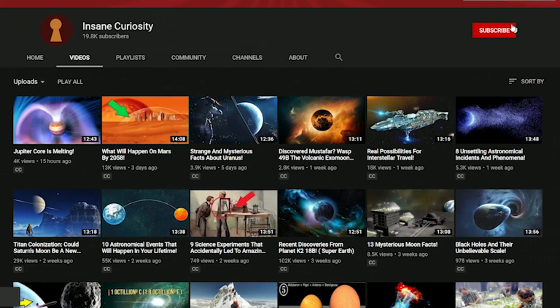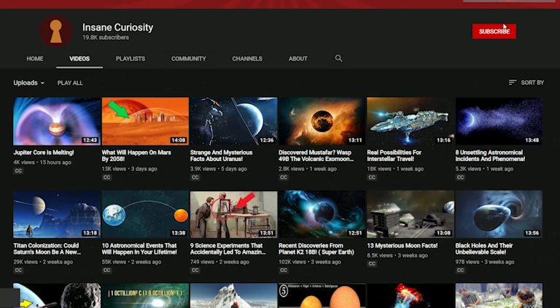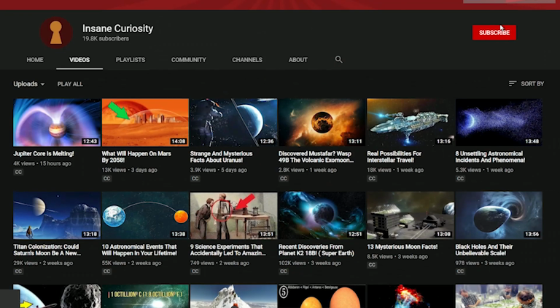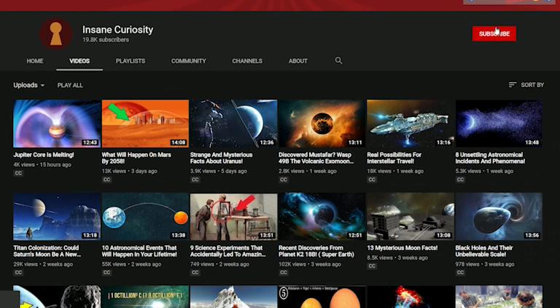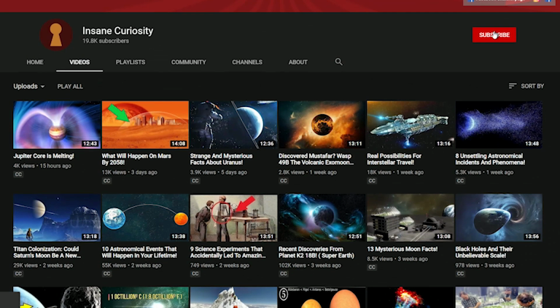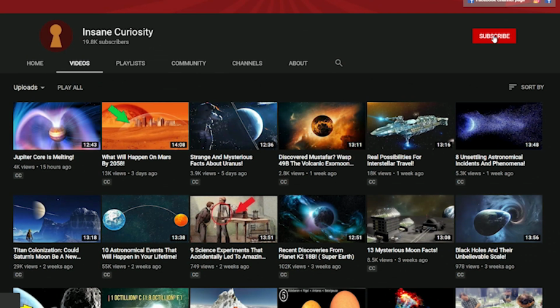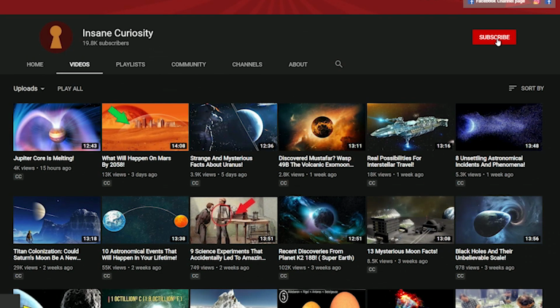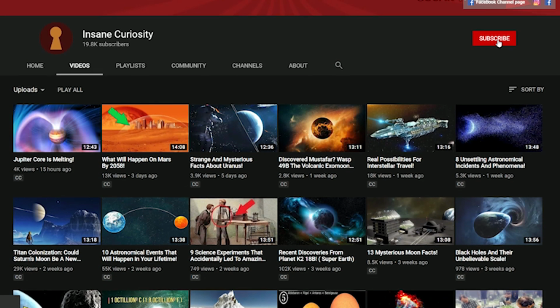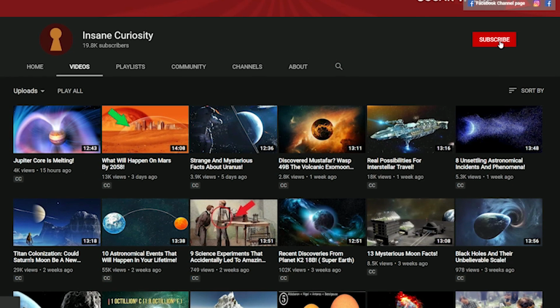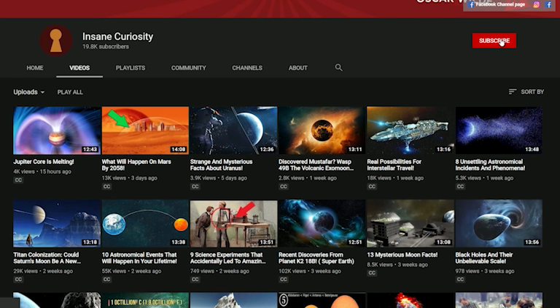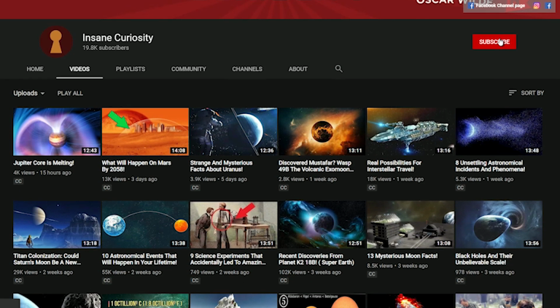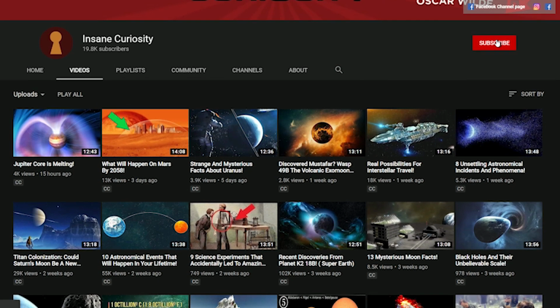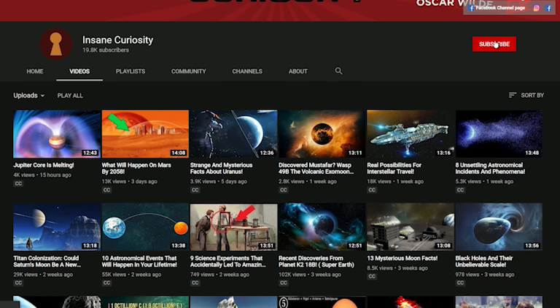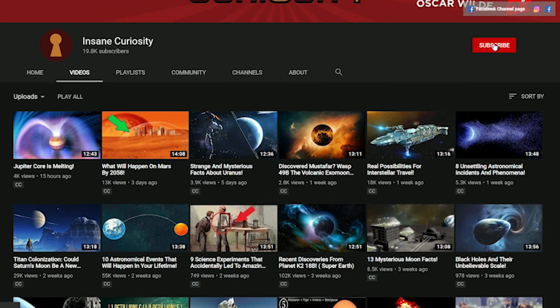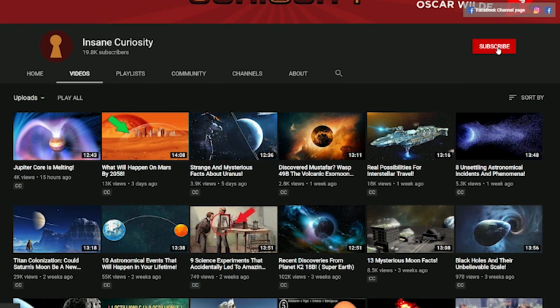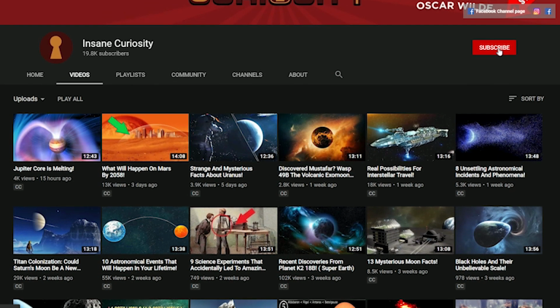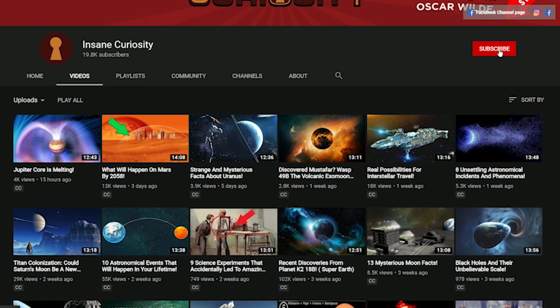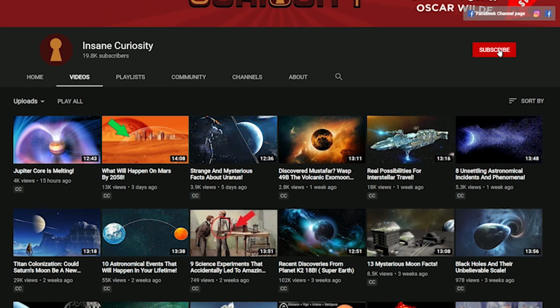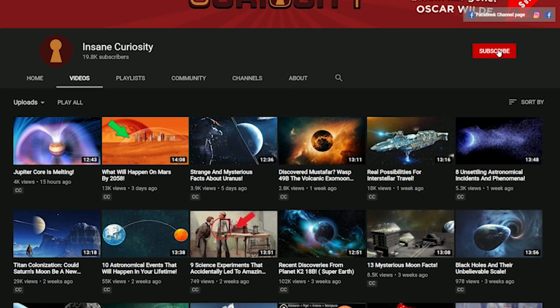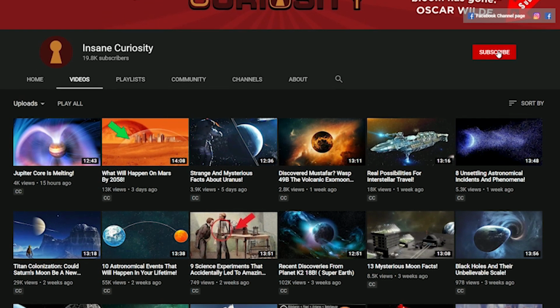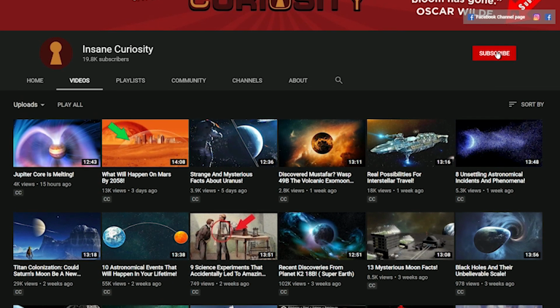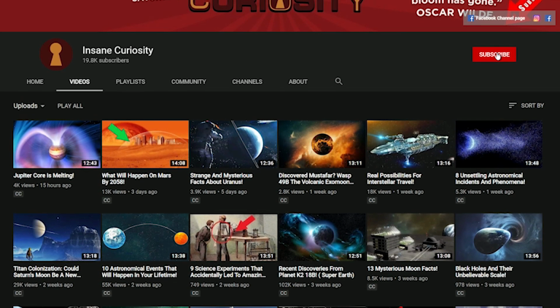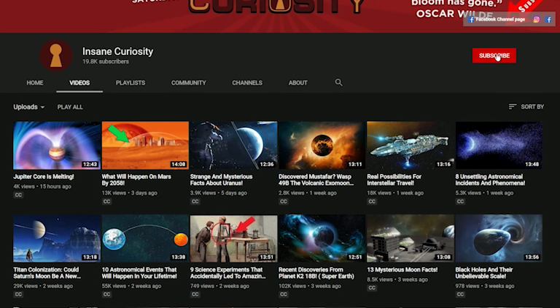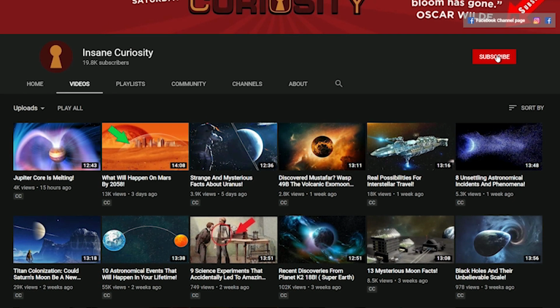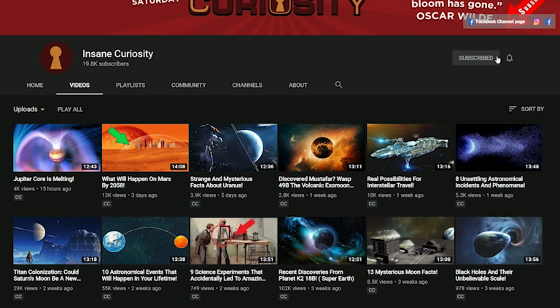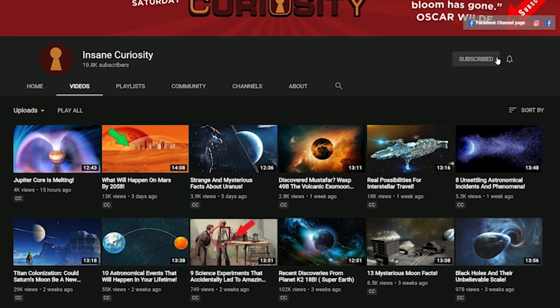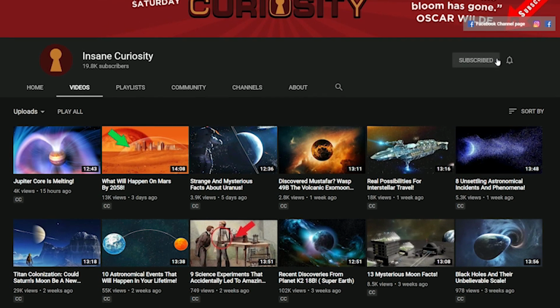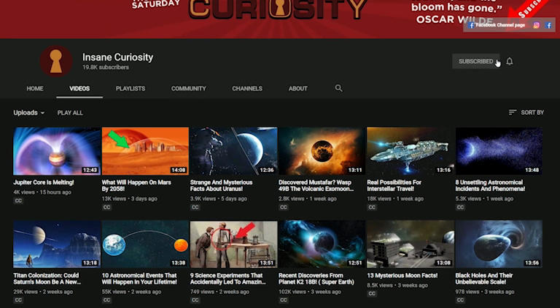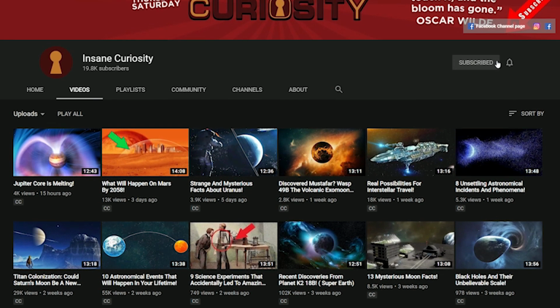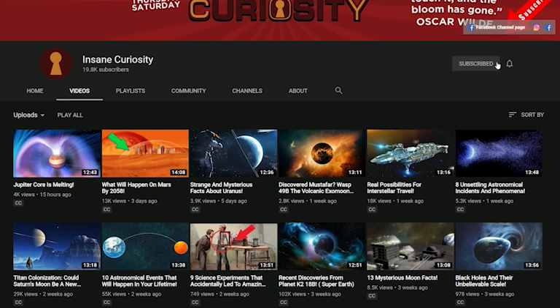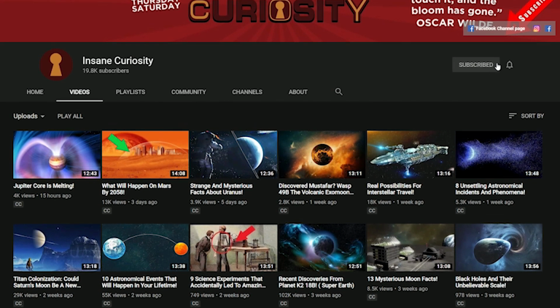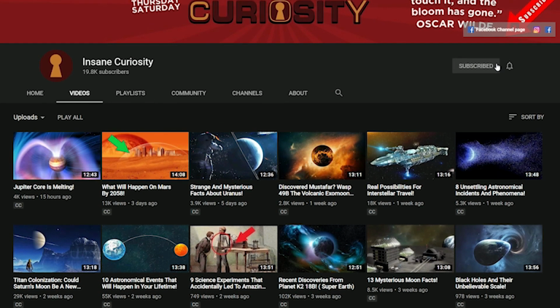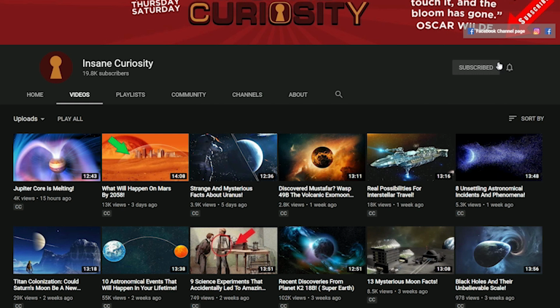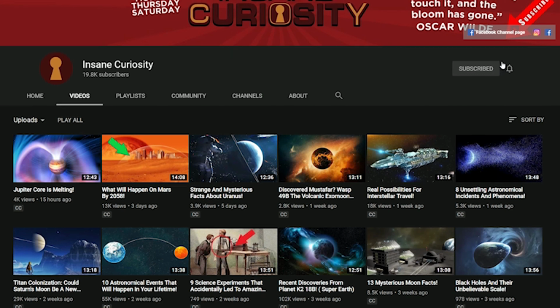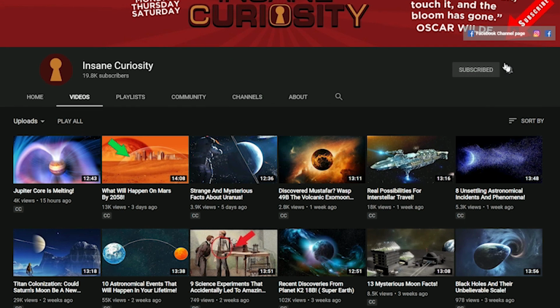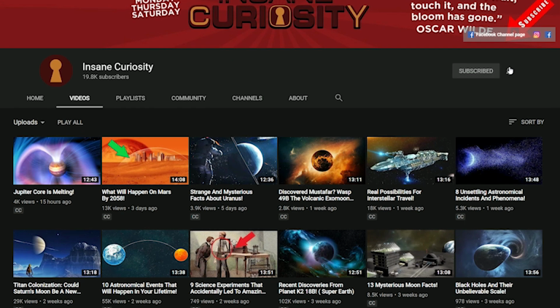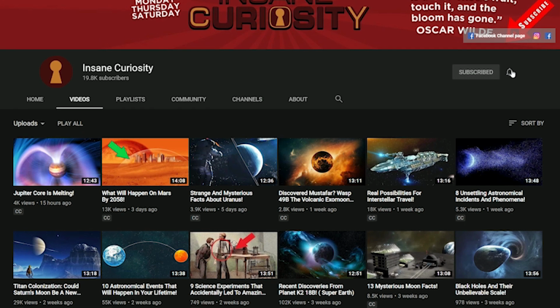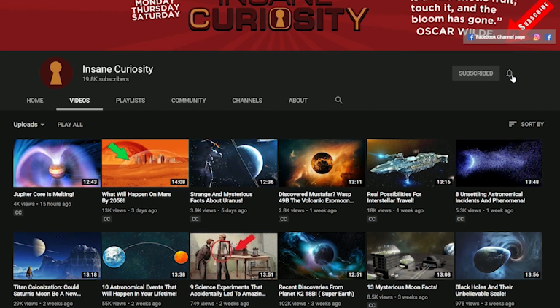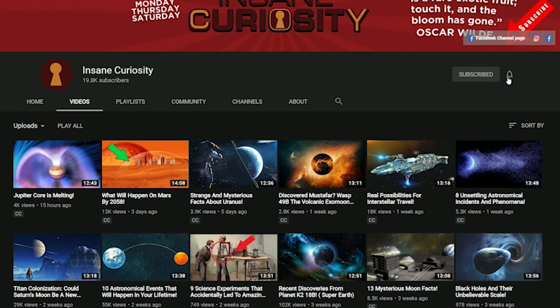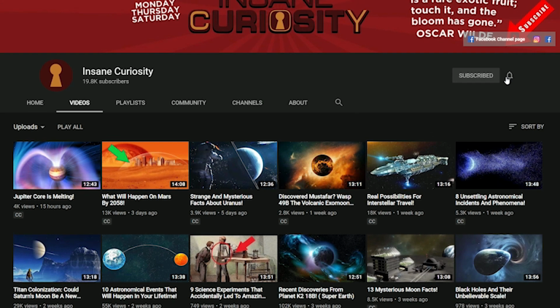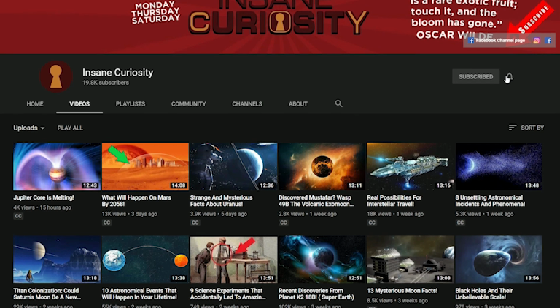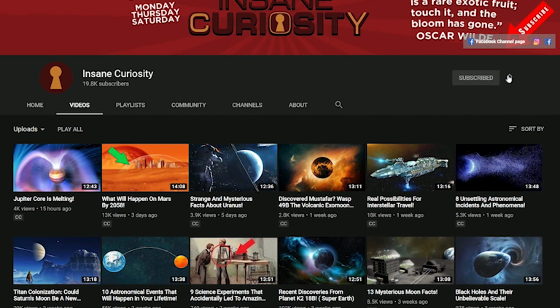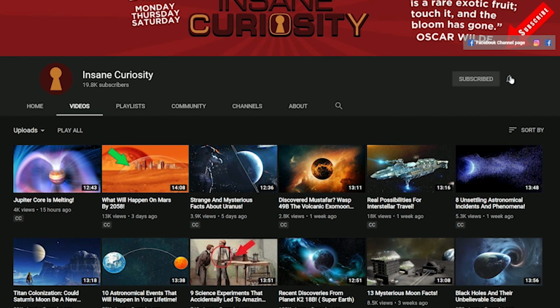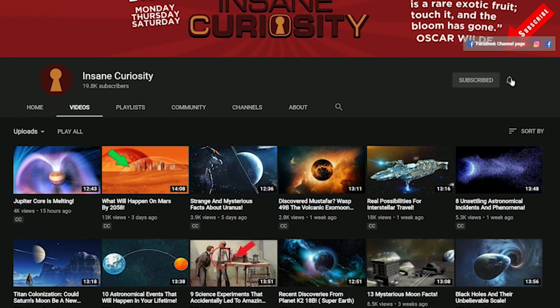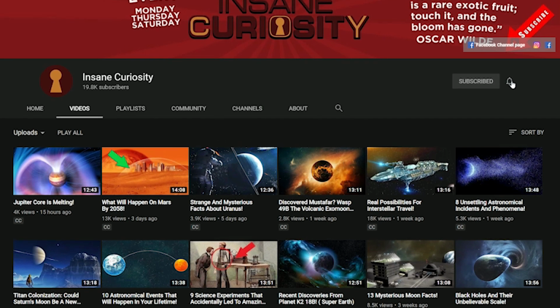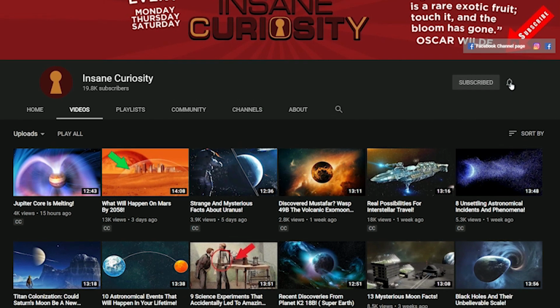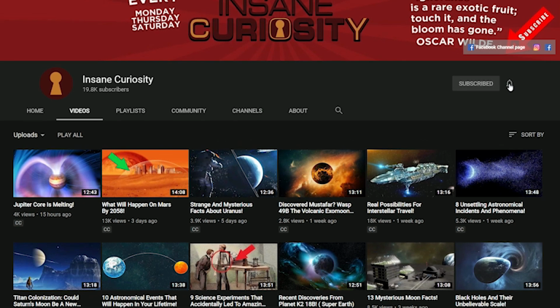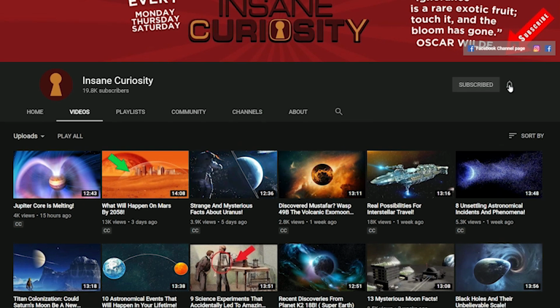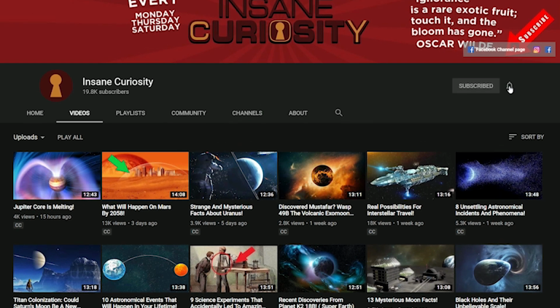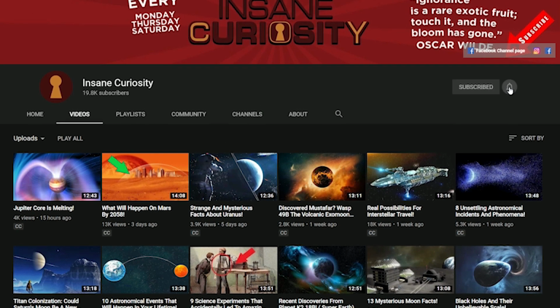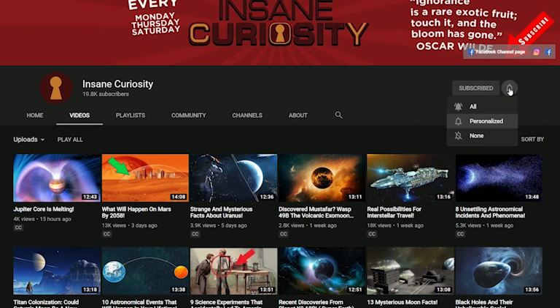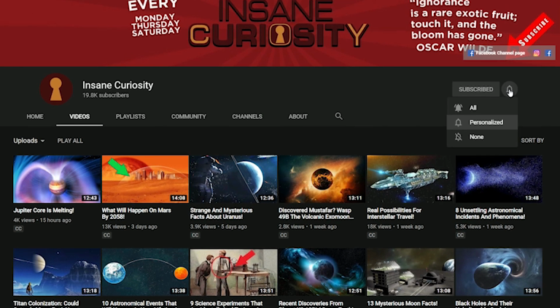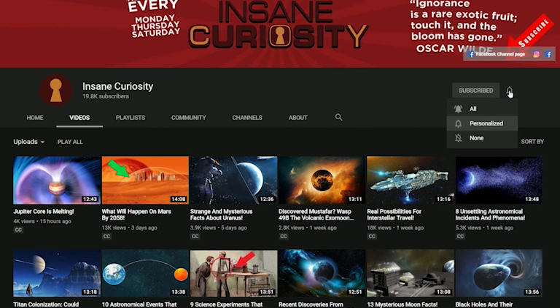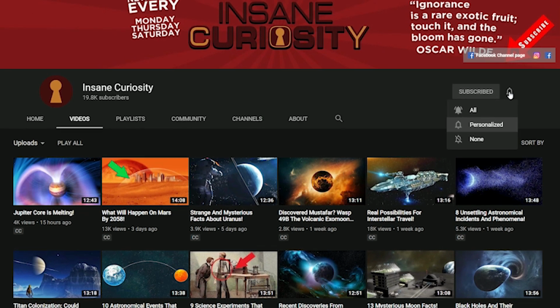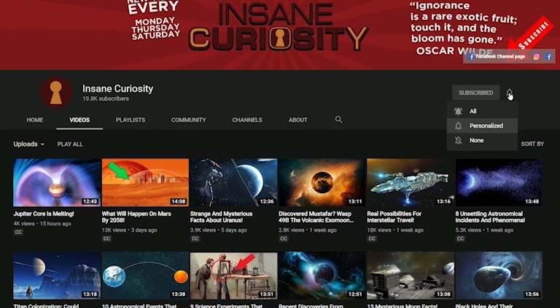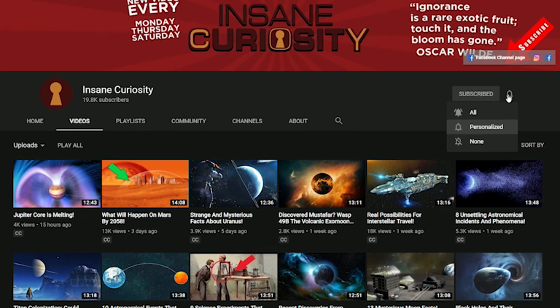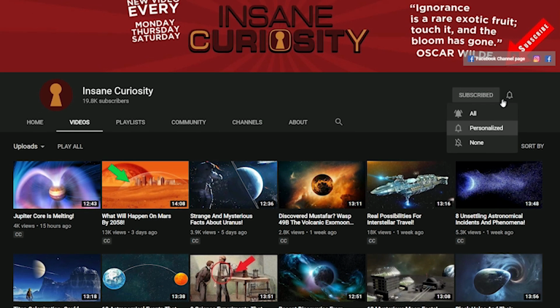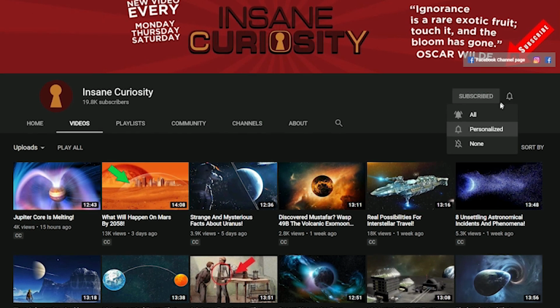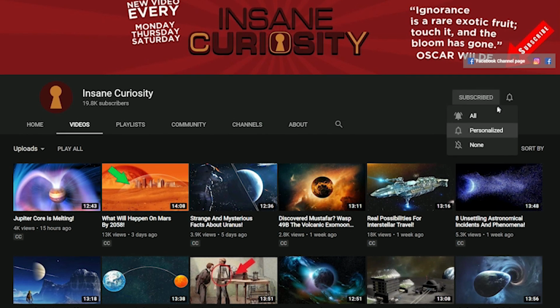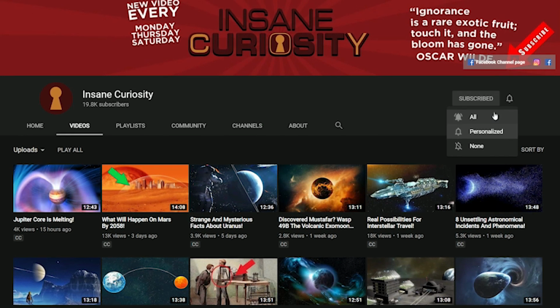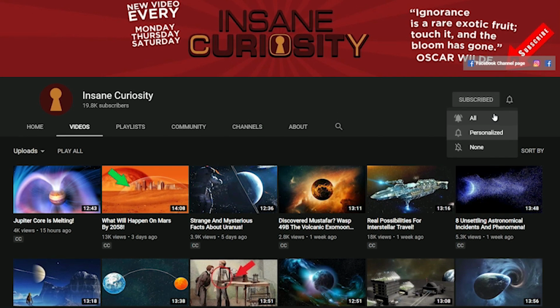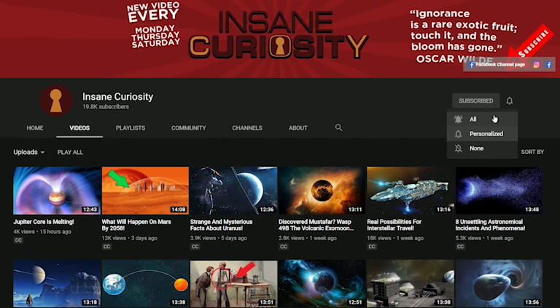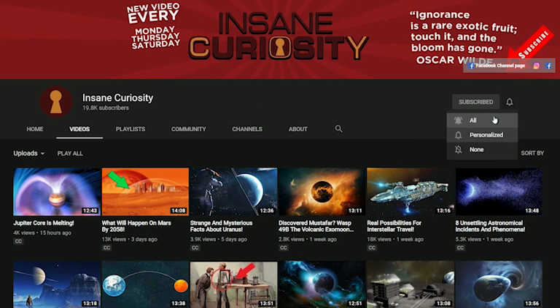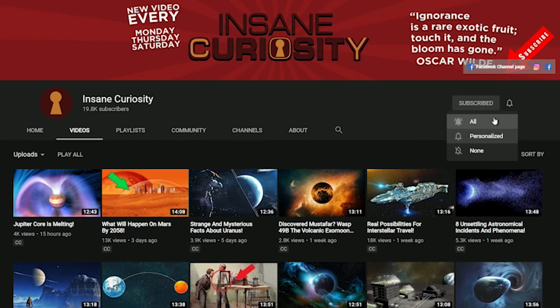Before we continue on our solar system track, be sure to like our video and subscribe to the channel so you don't miss our weekly videos.